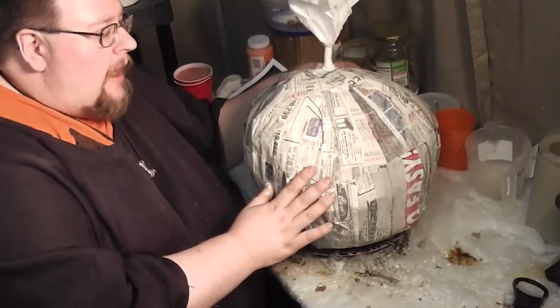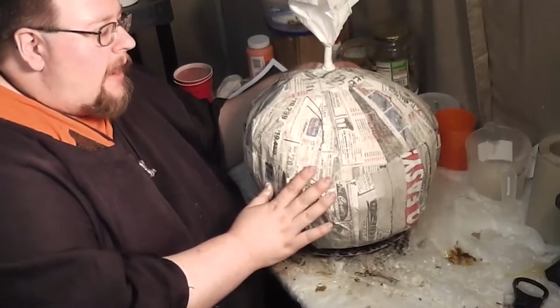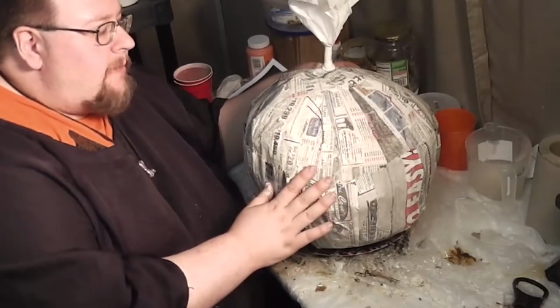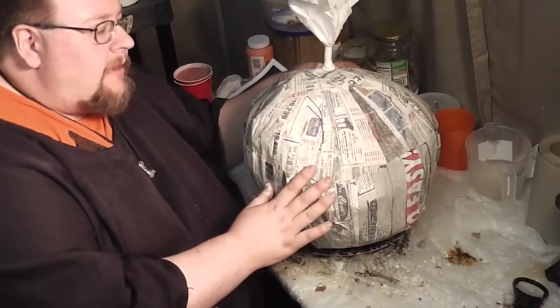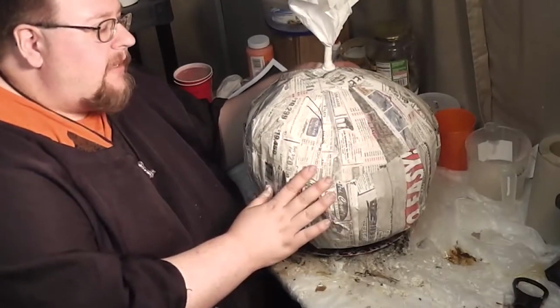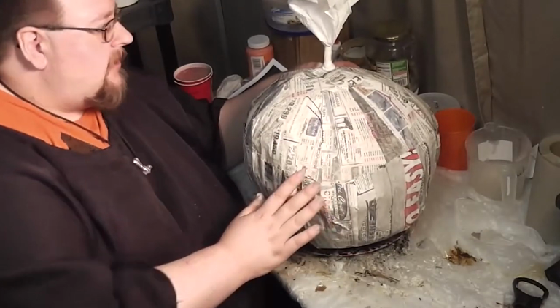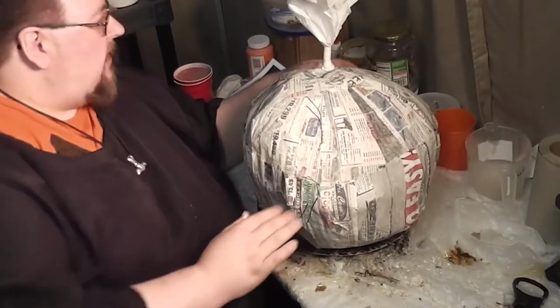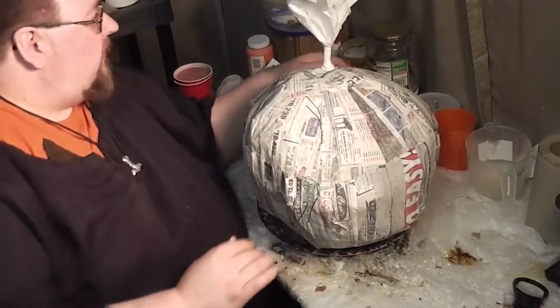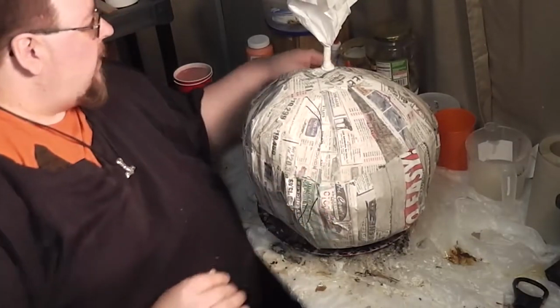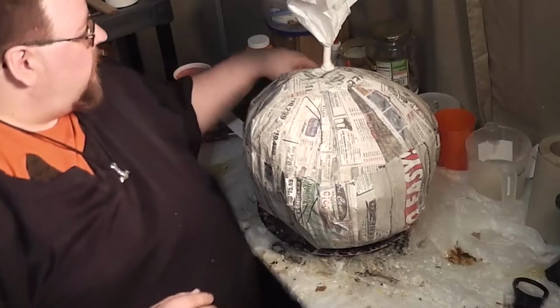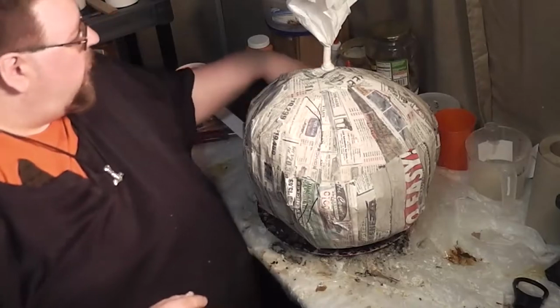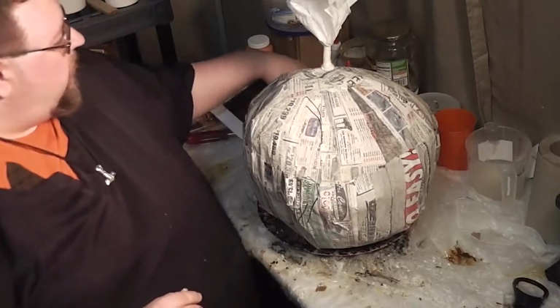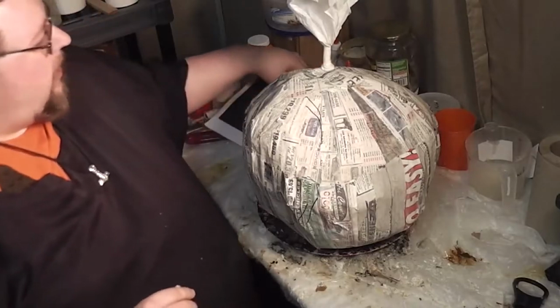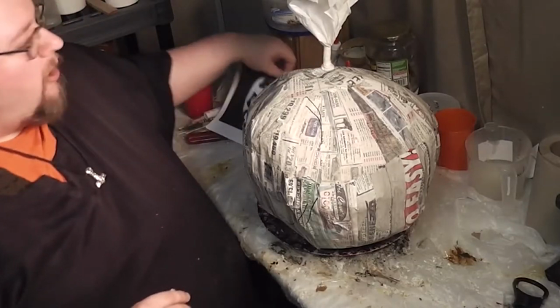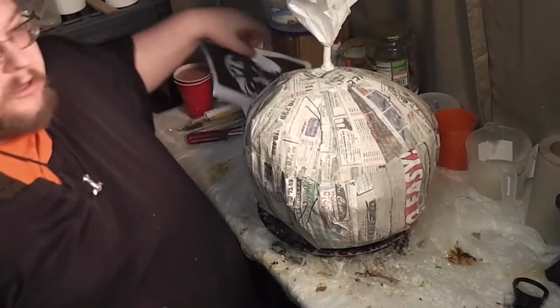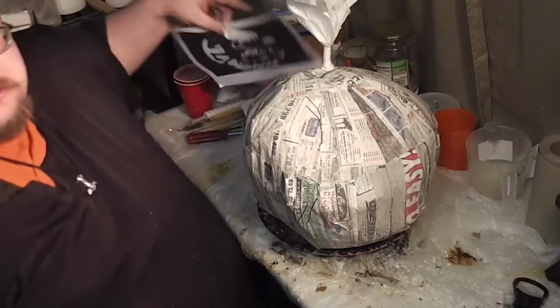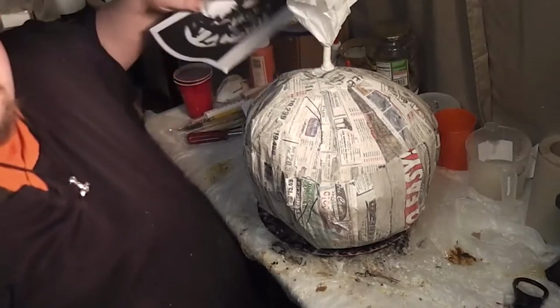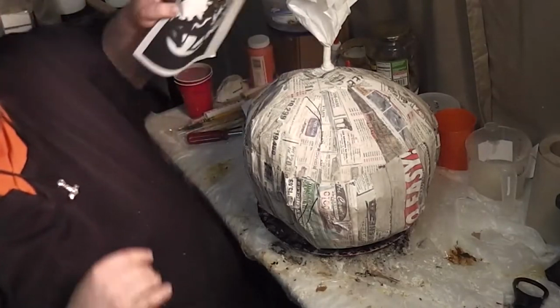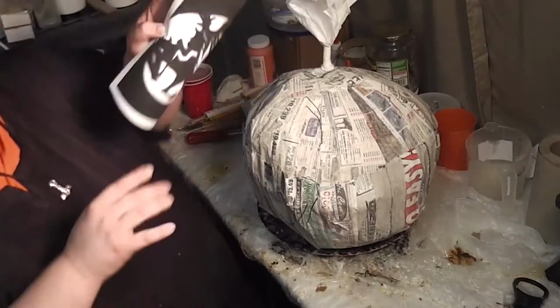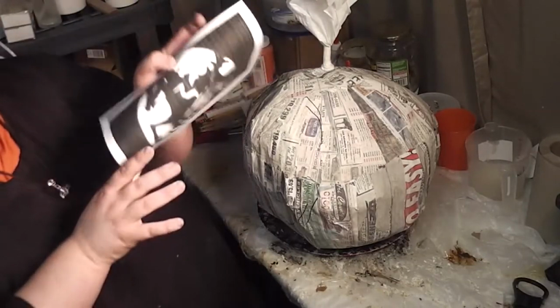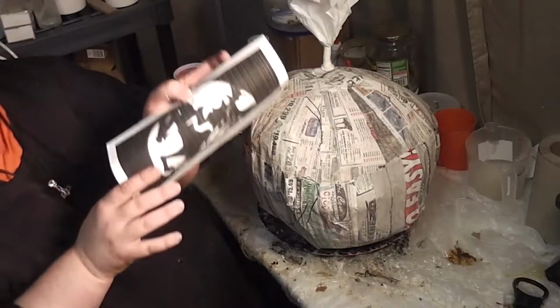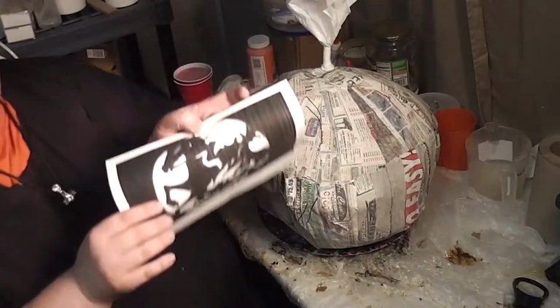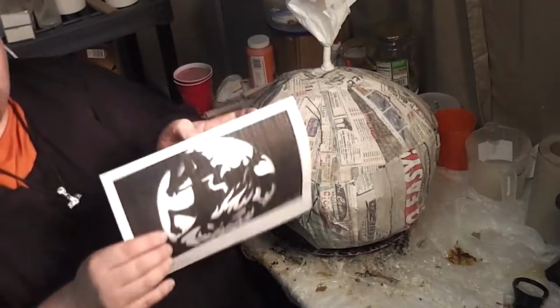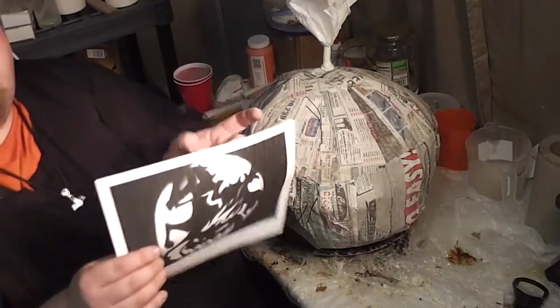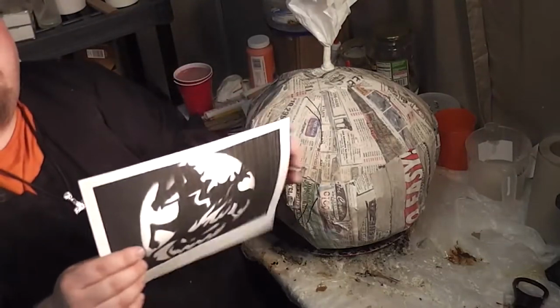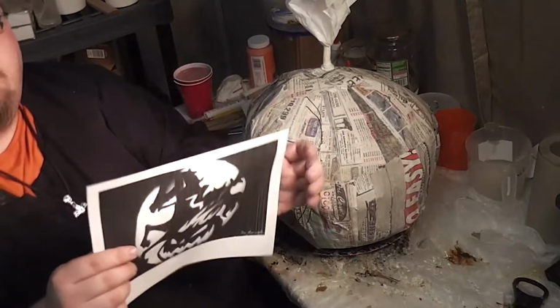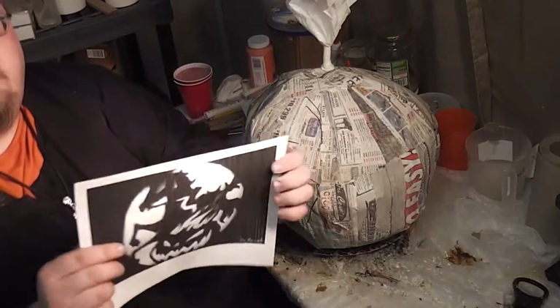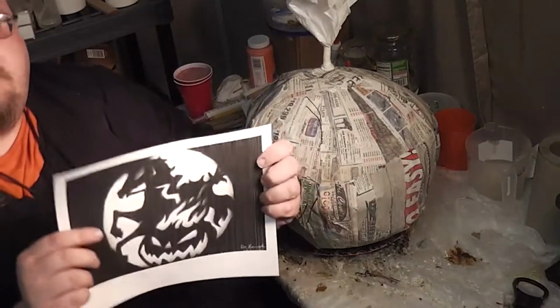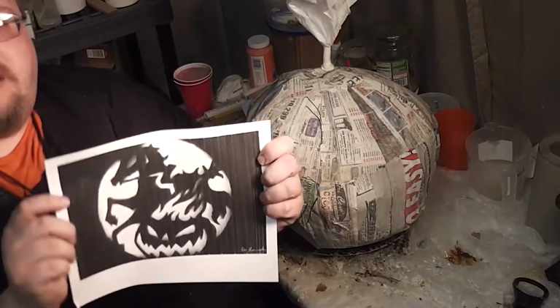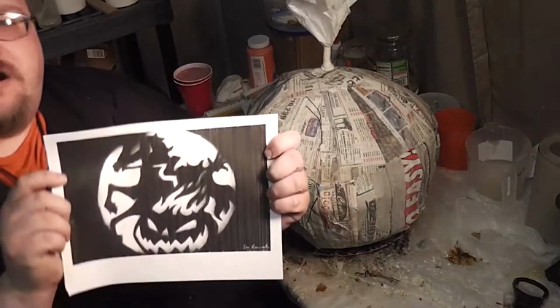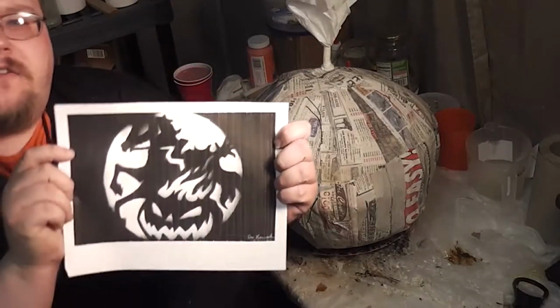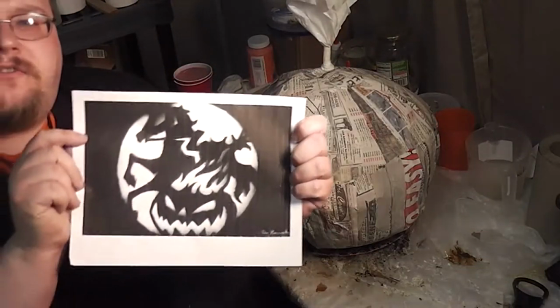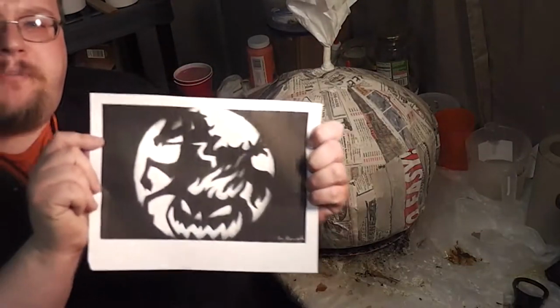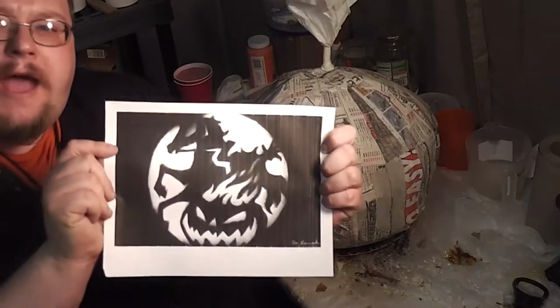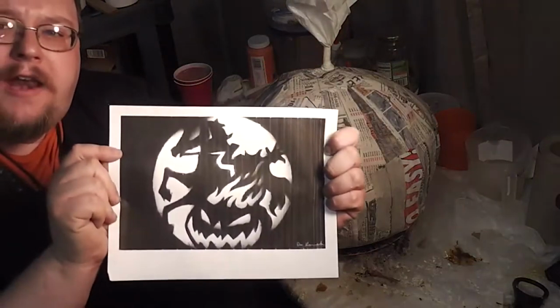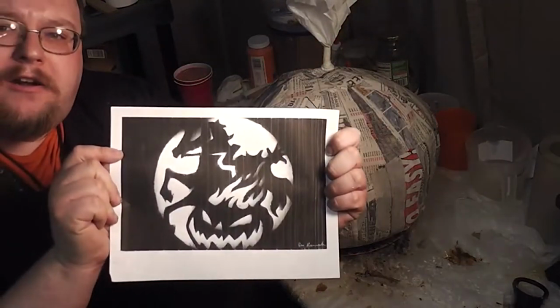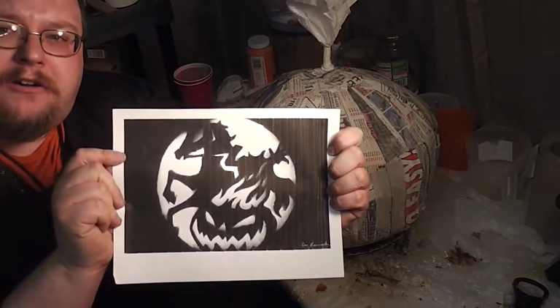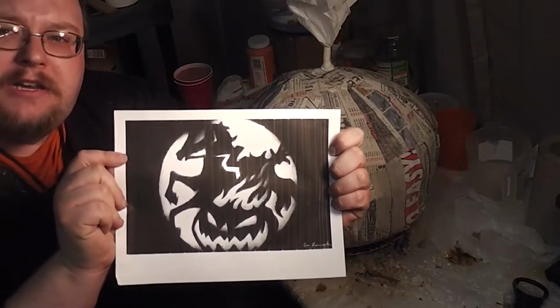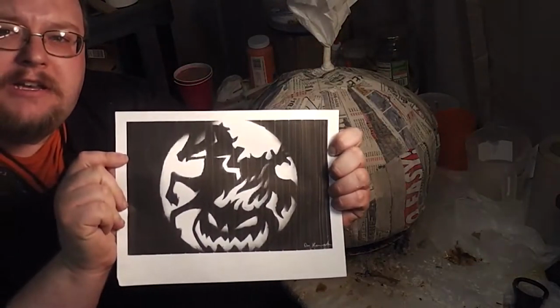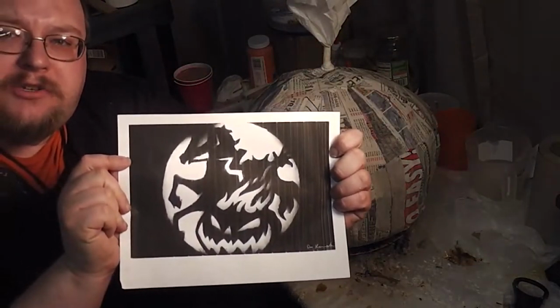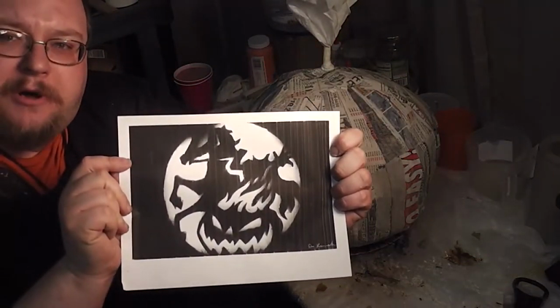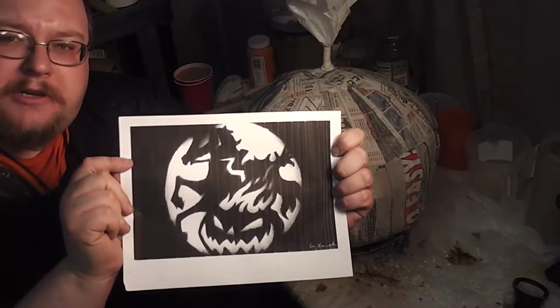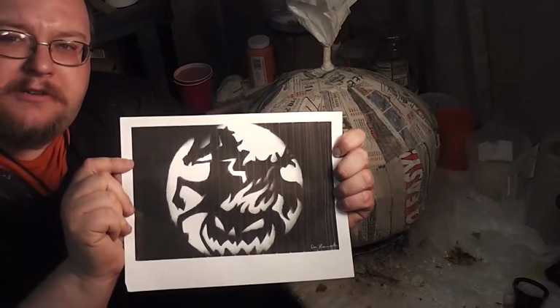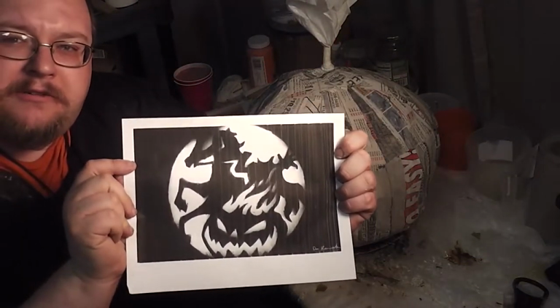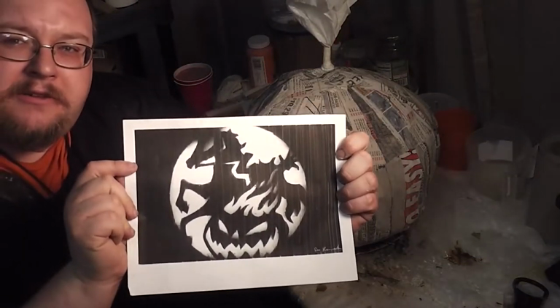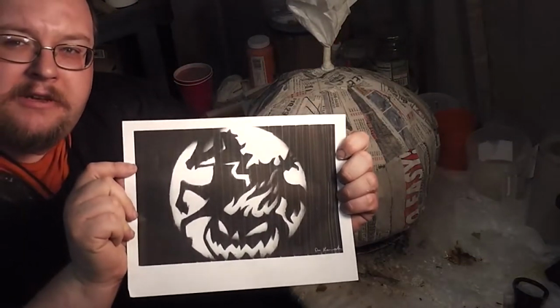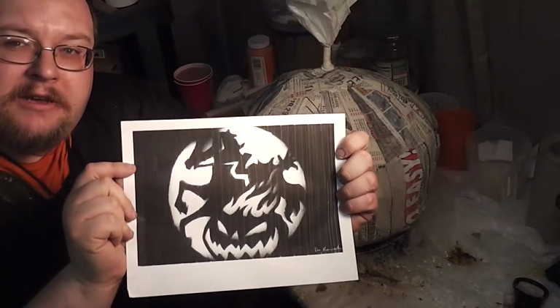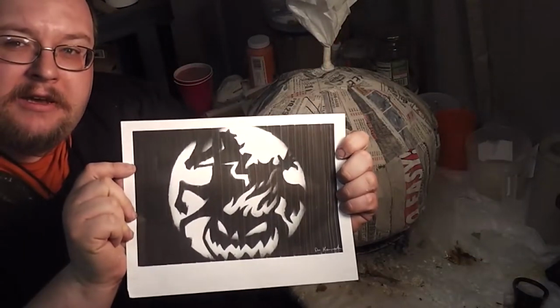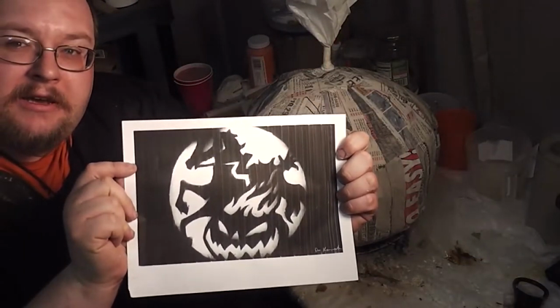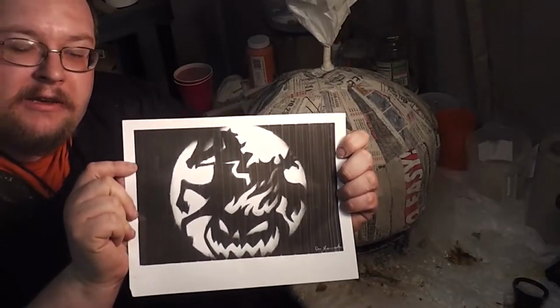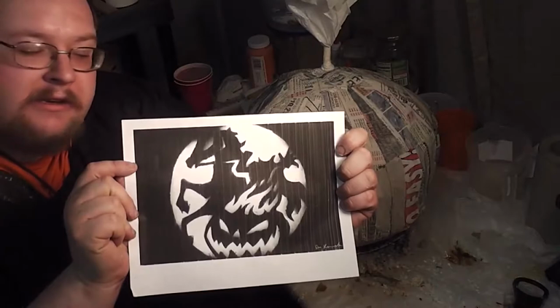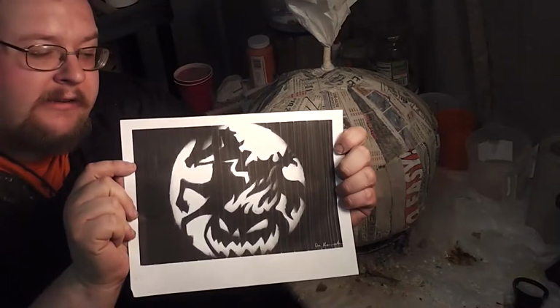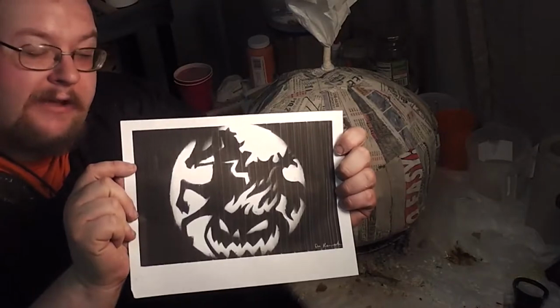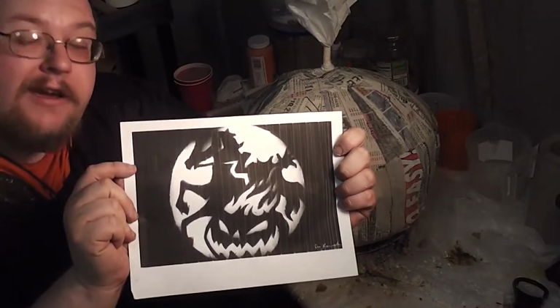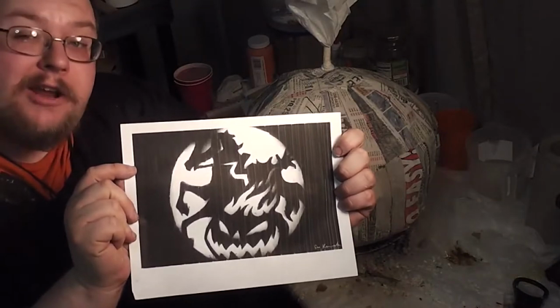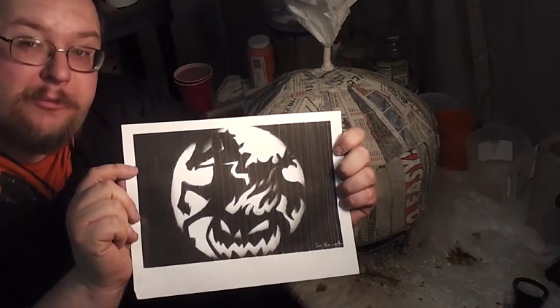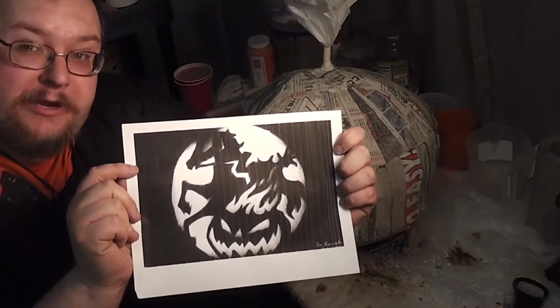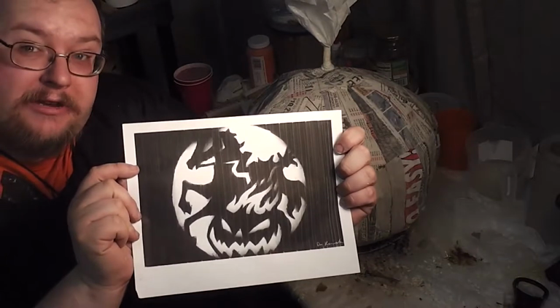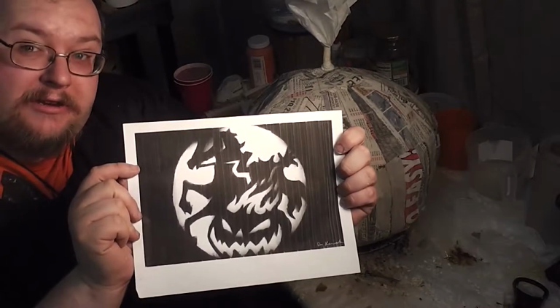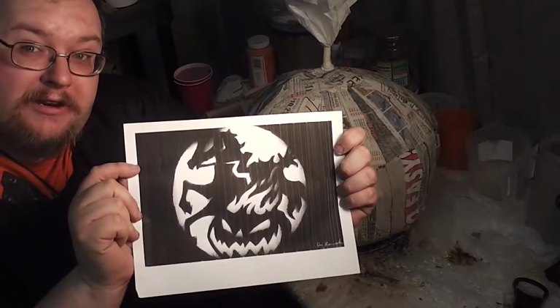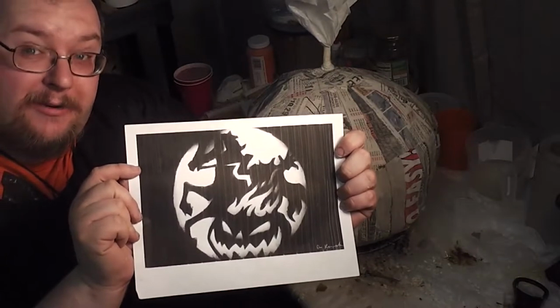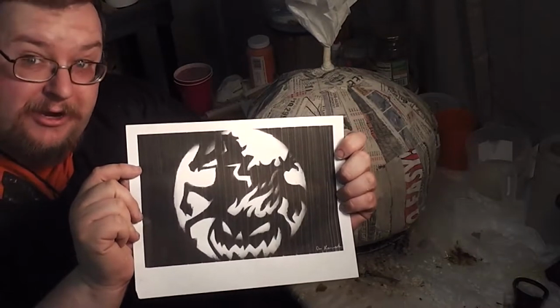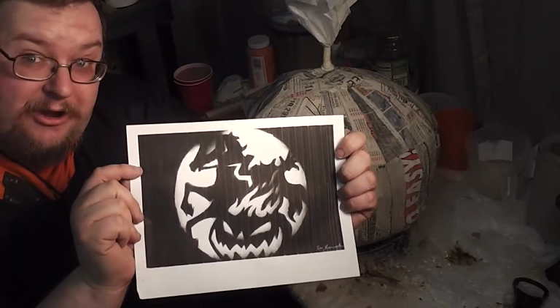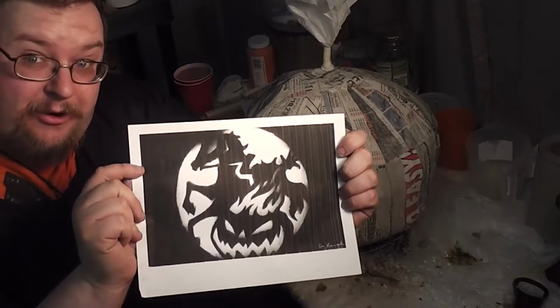I'm gonna see if I can put my all-time favorite carved pattern into it. God help me, here we go.